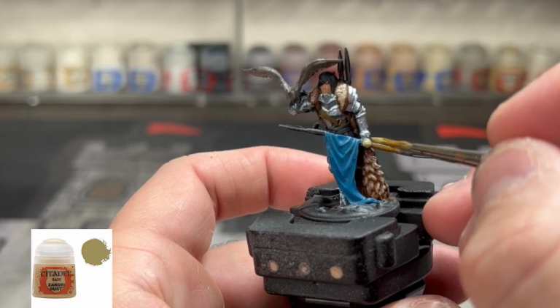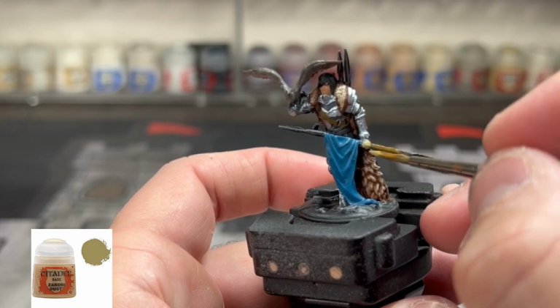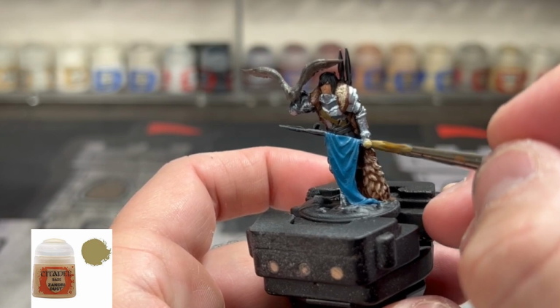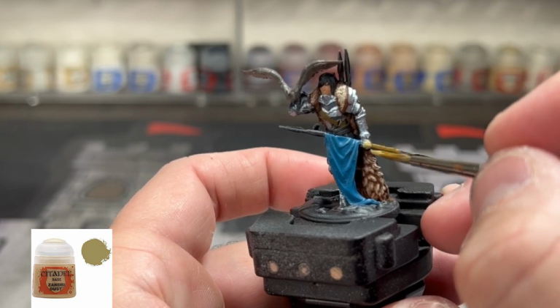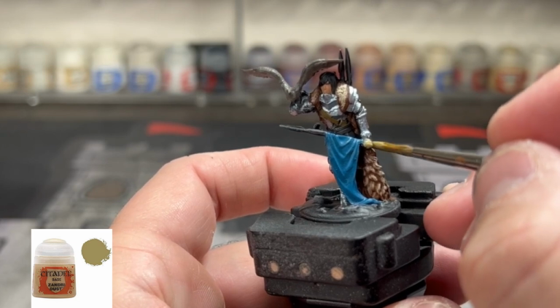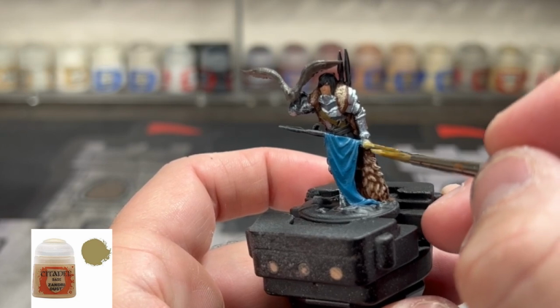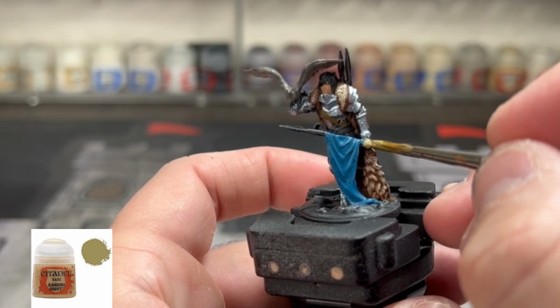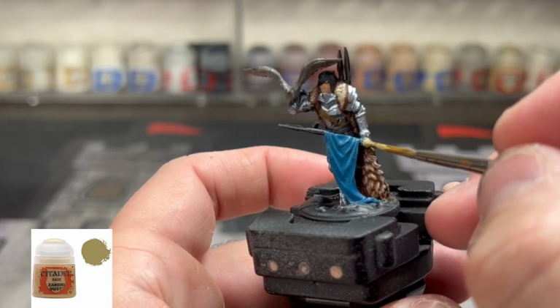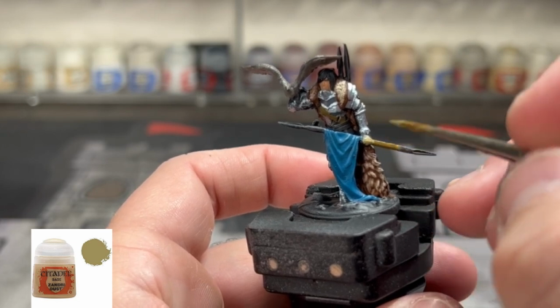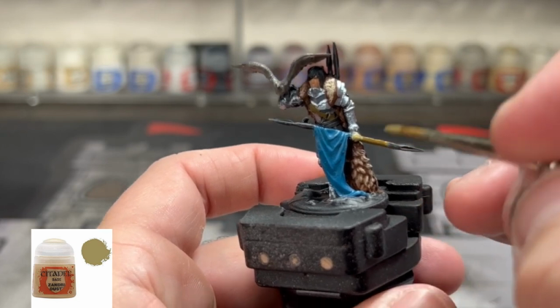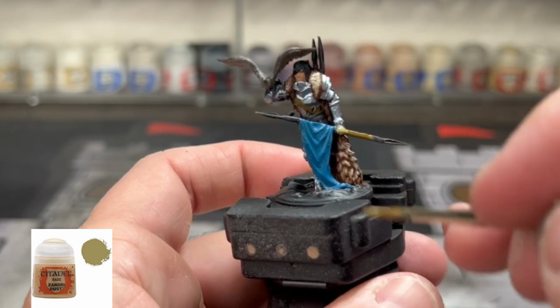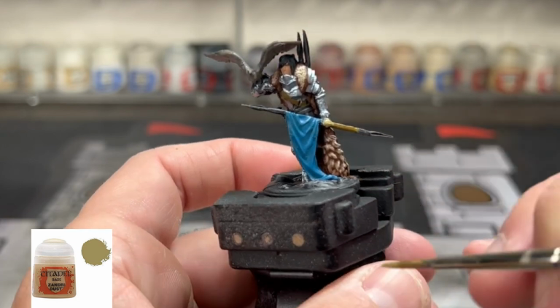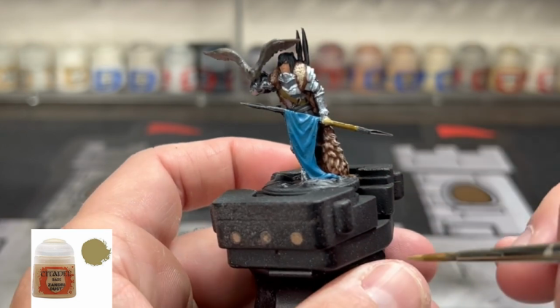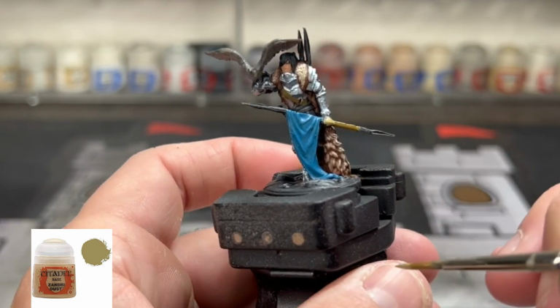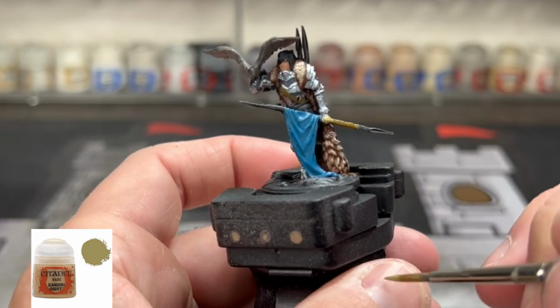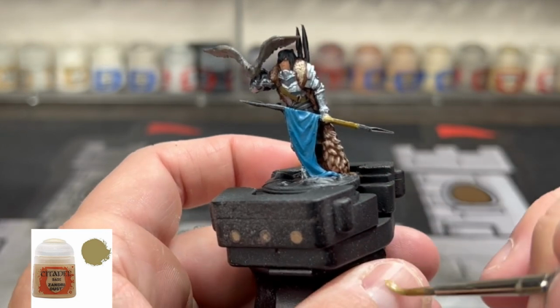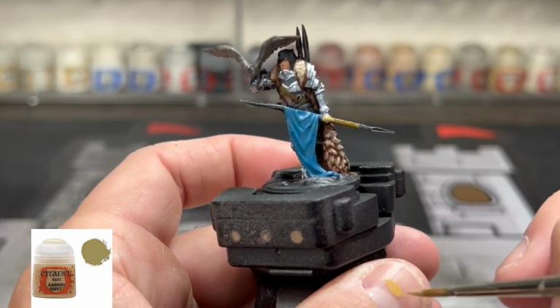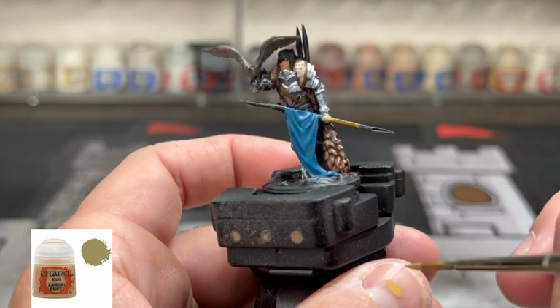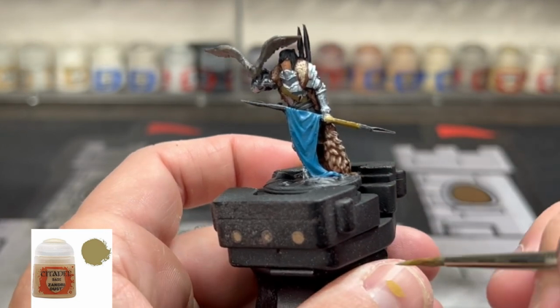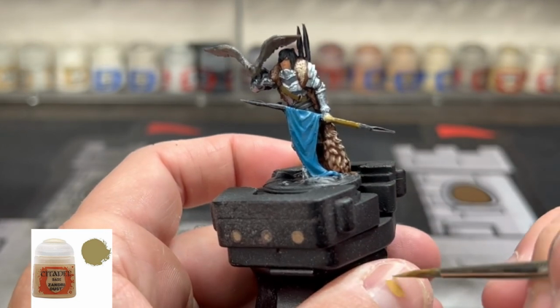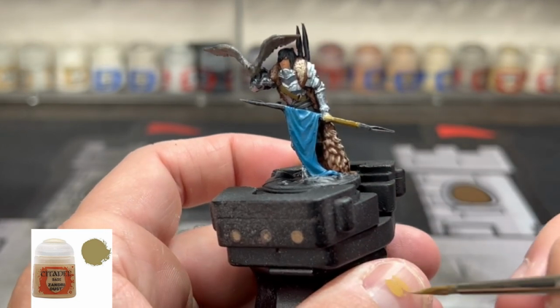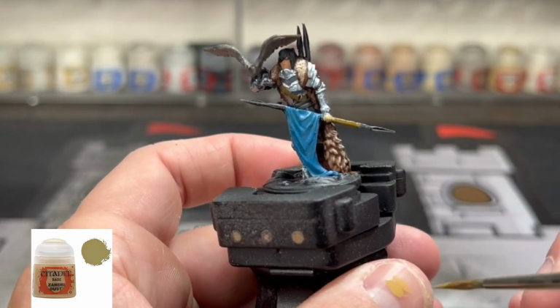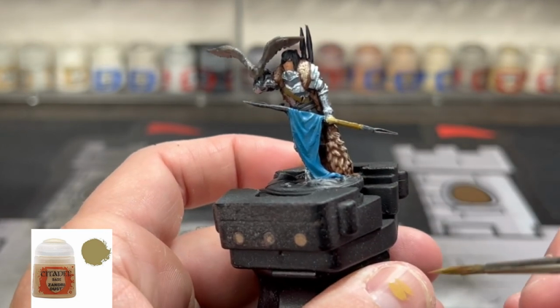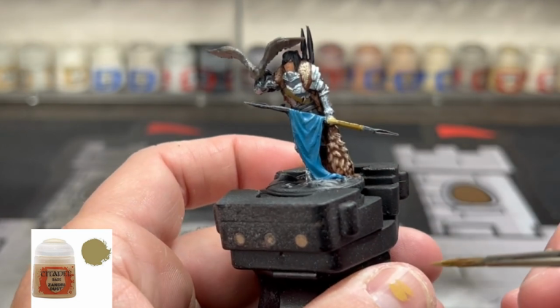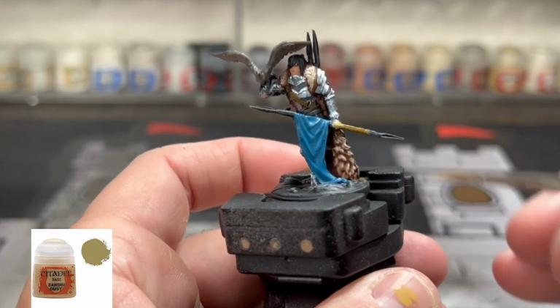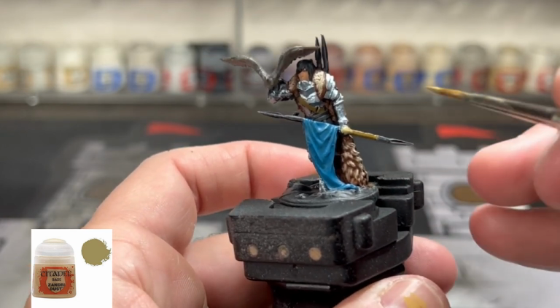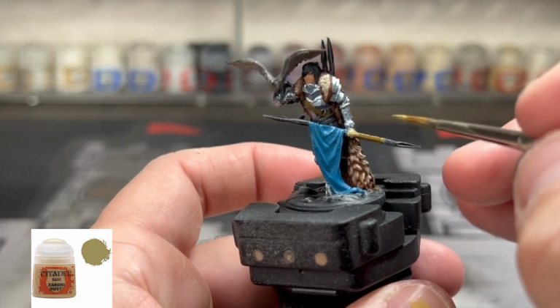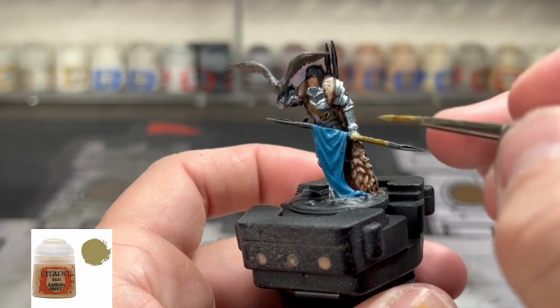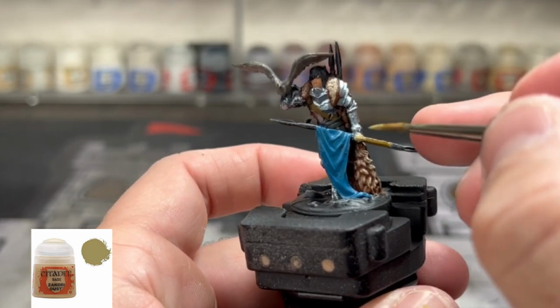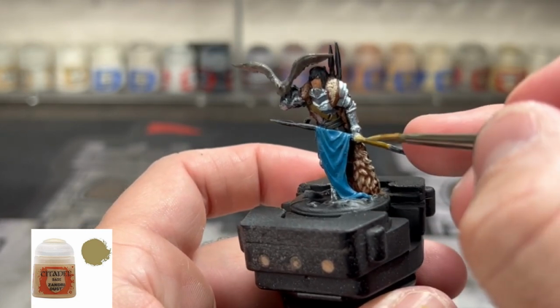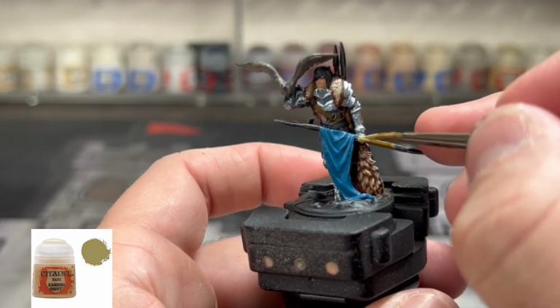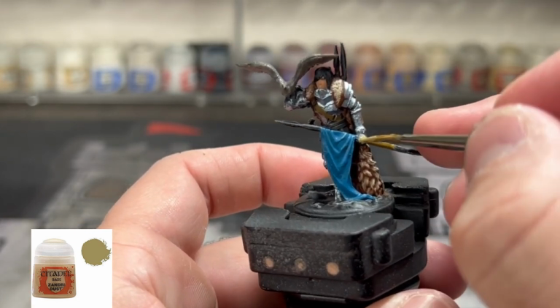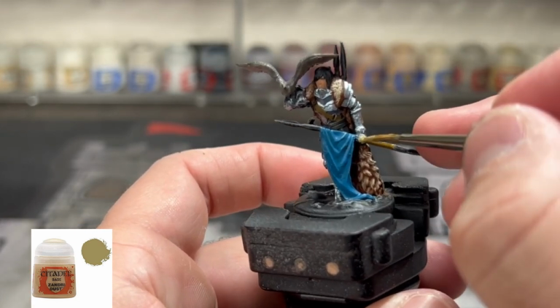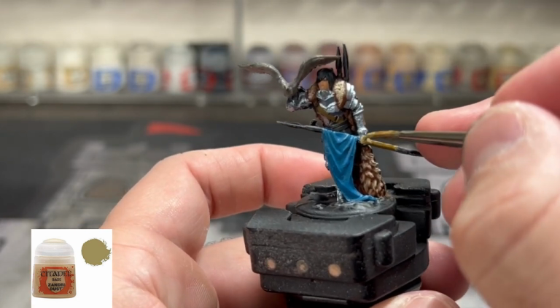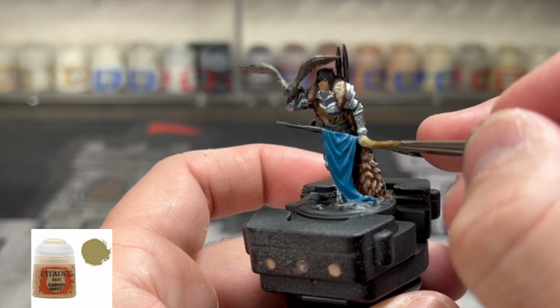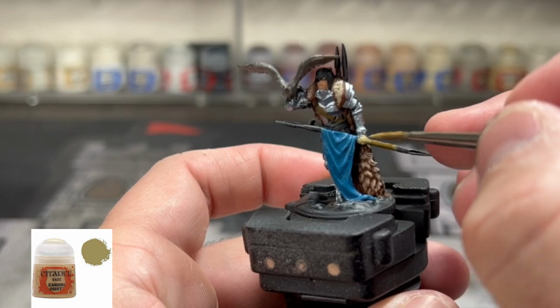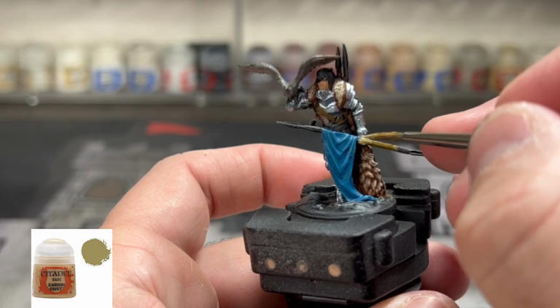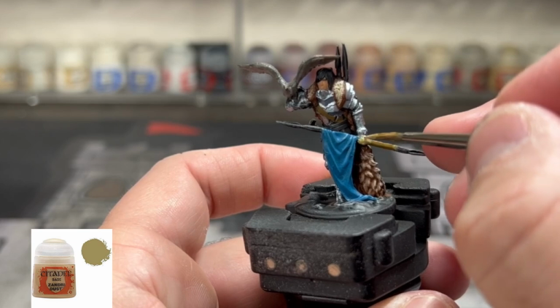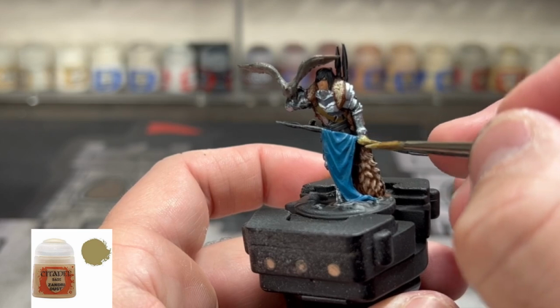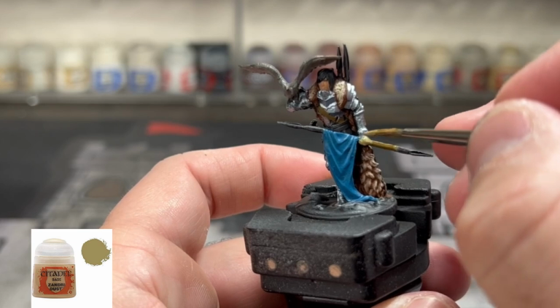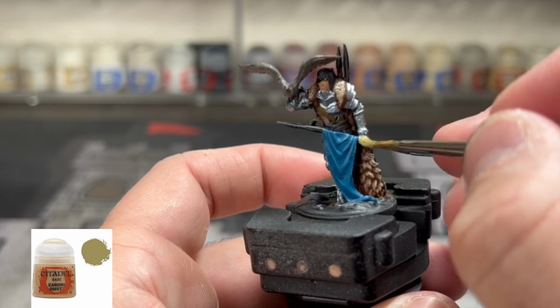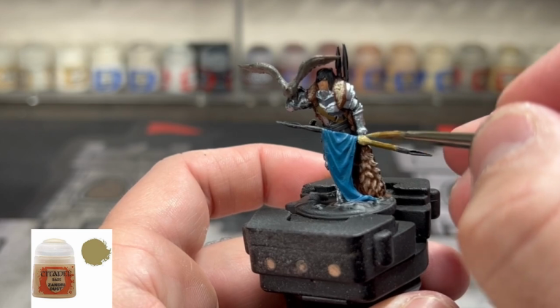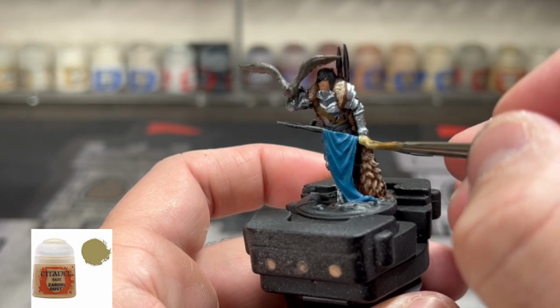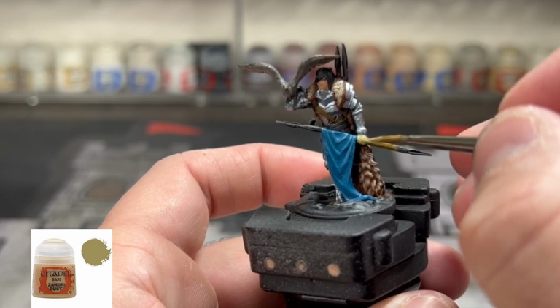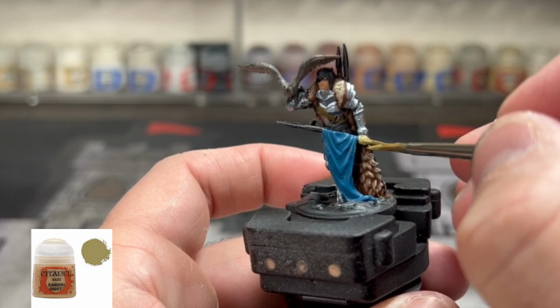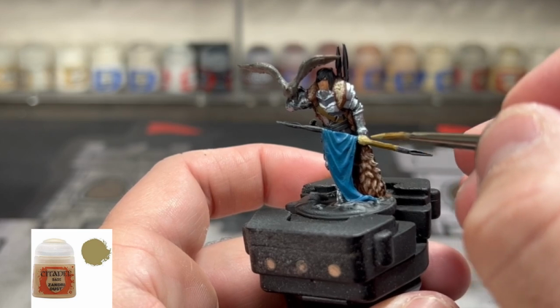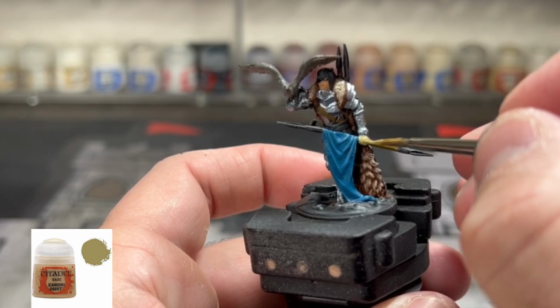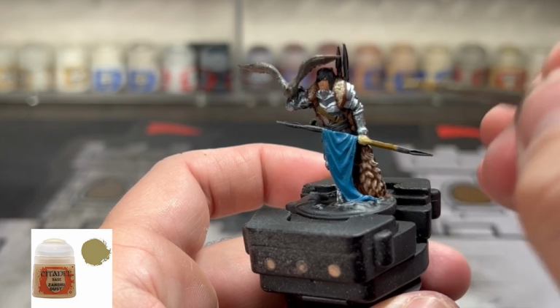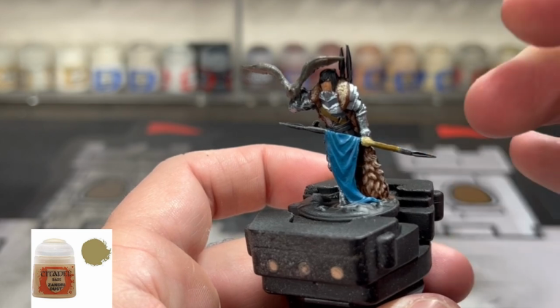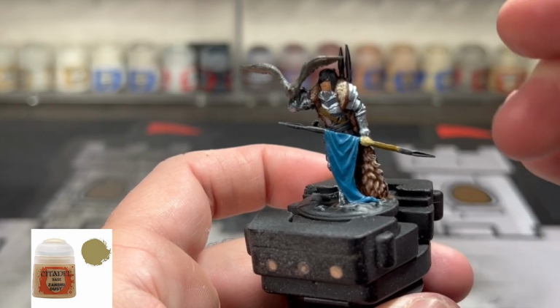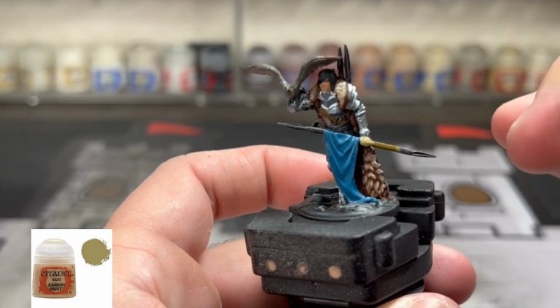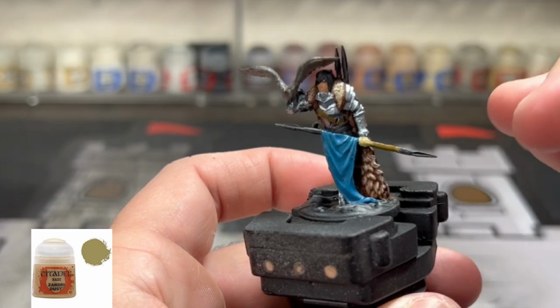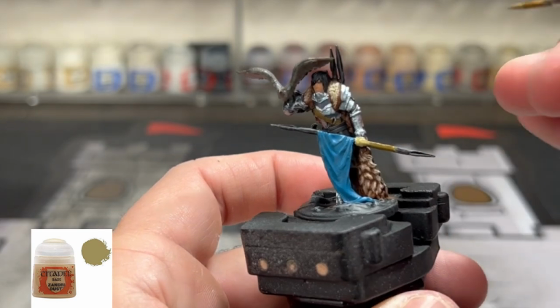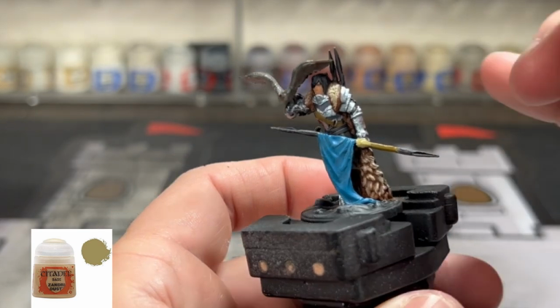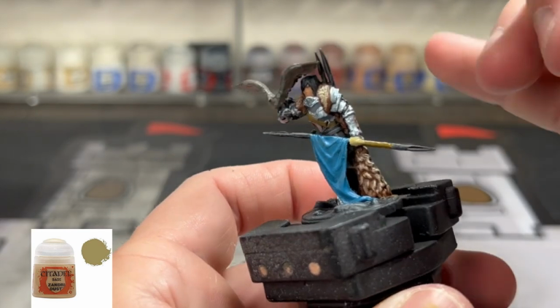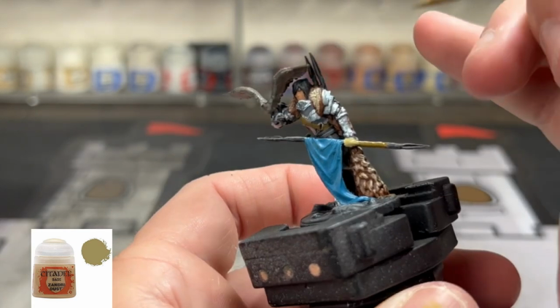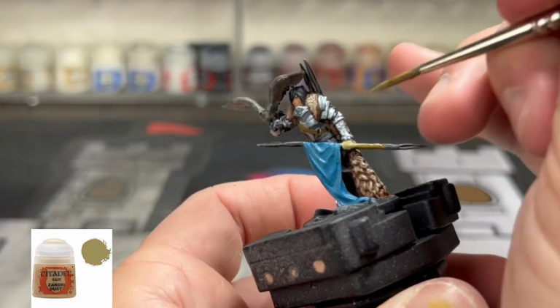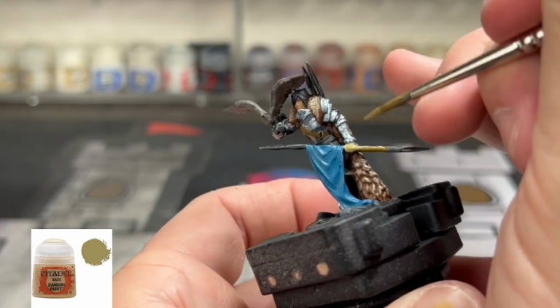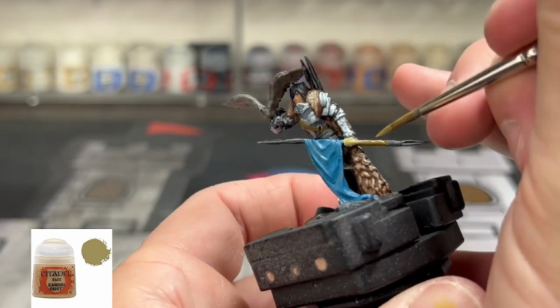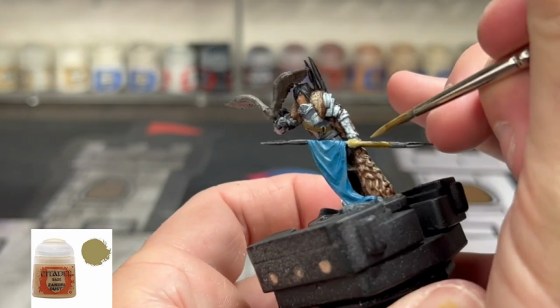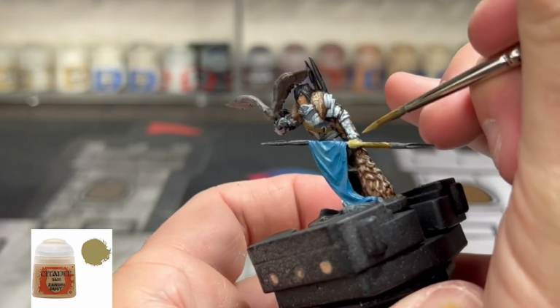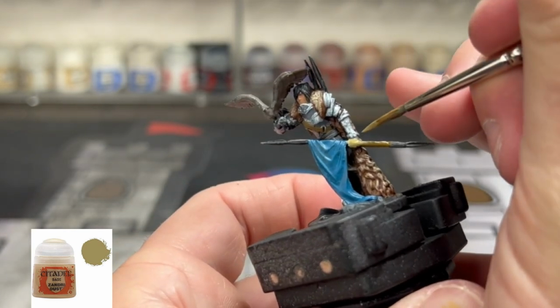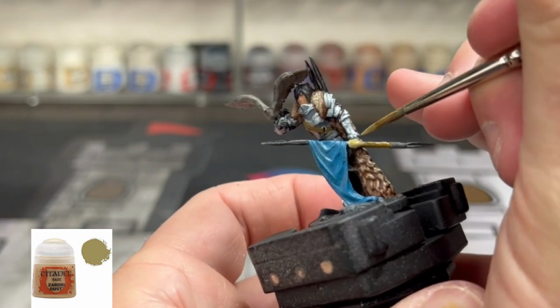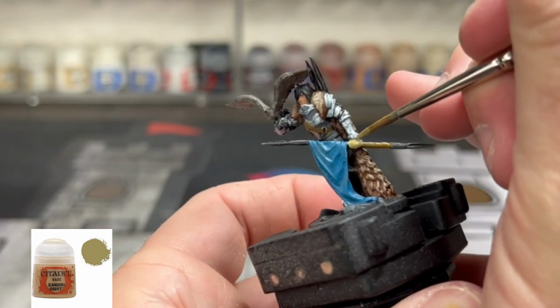Next we're going to use some Zandri Dust on our gloves. These gloves are so blah — you're just going to be like, wow.